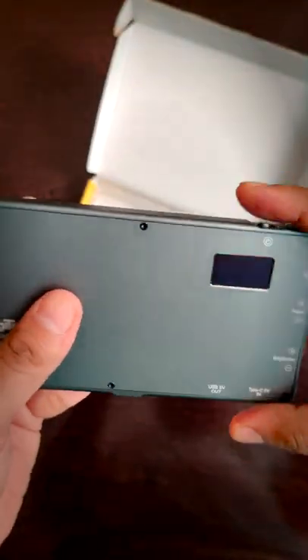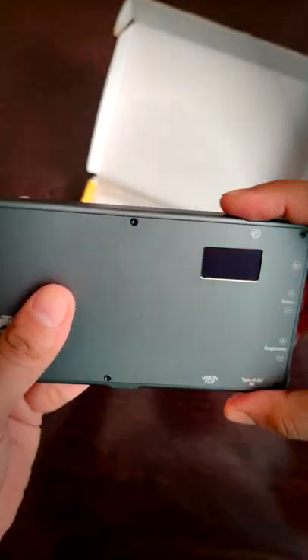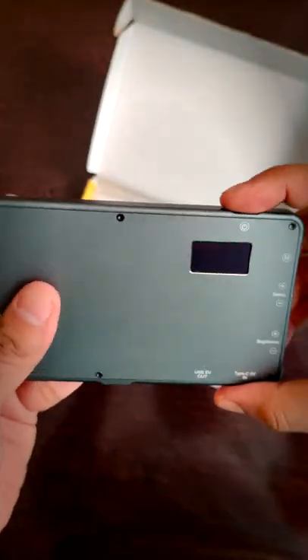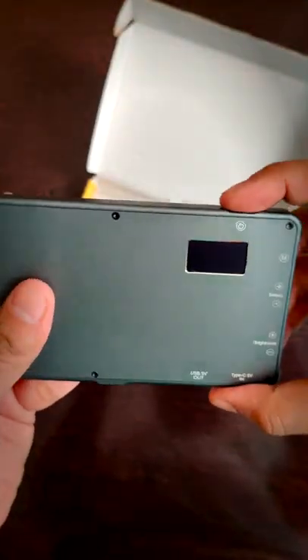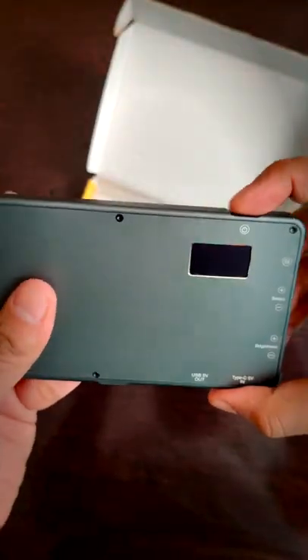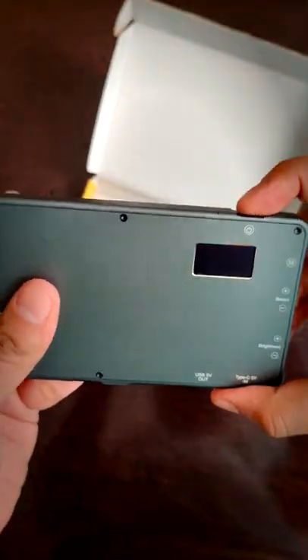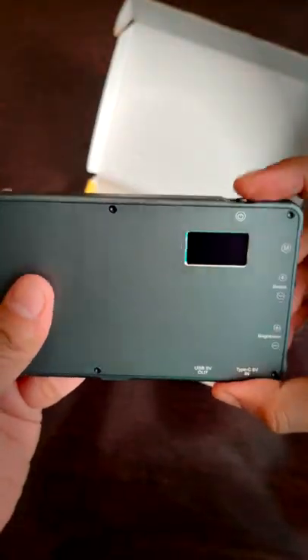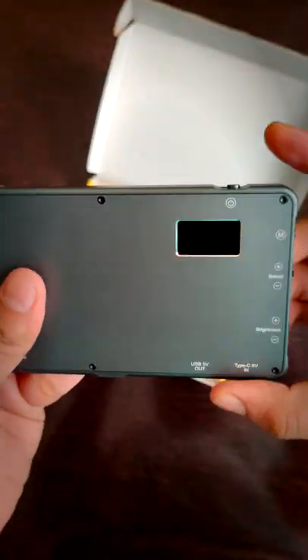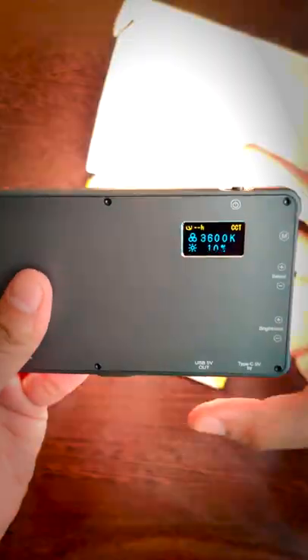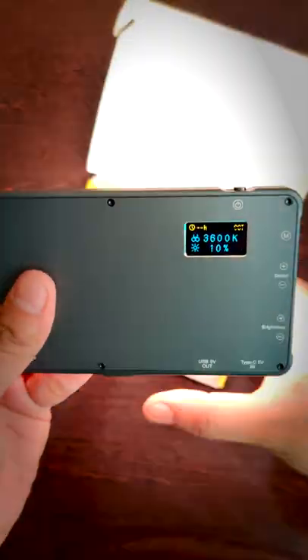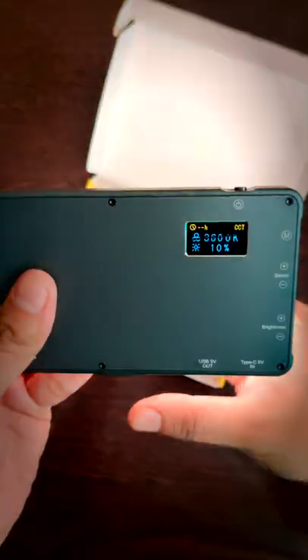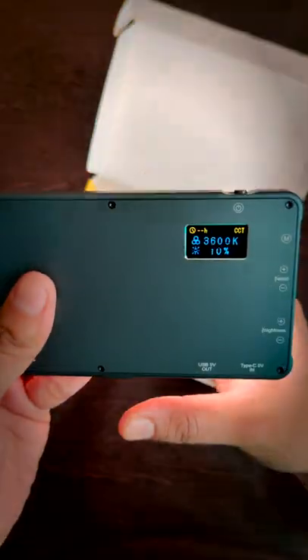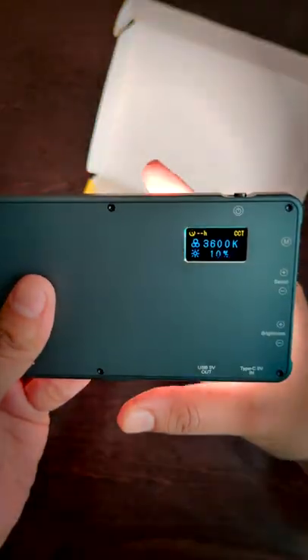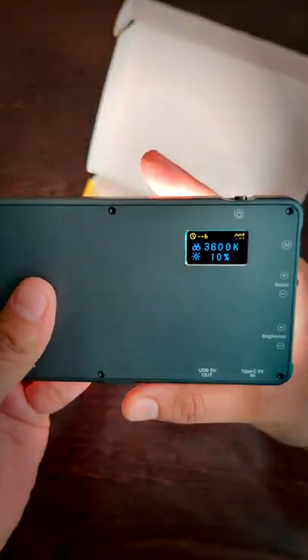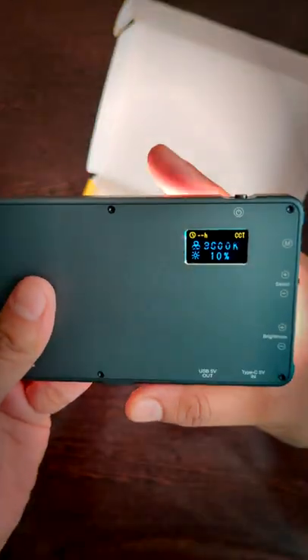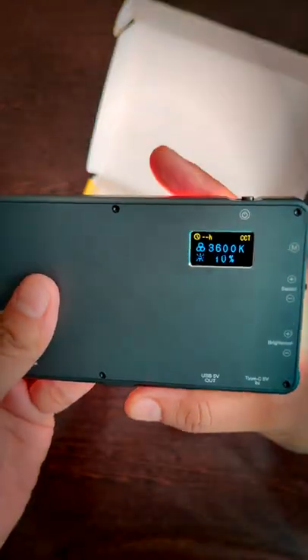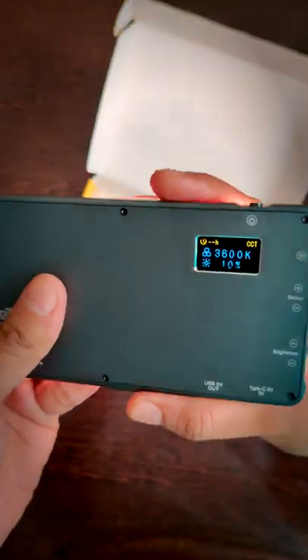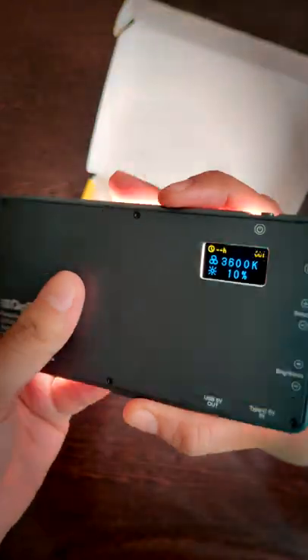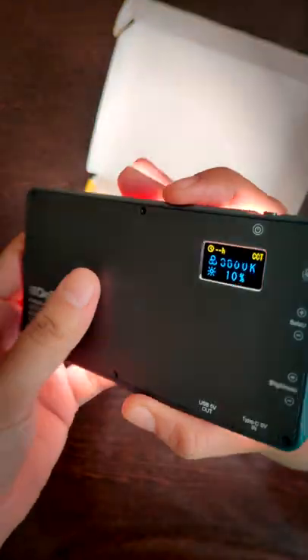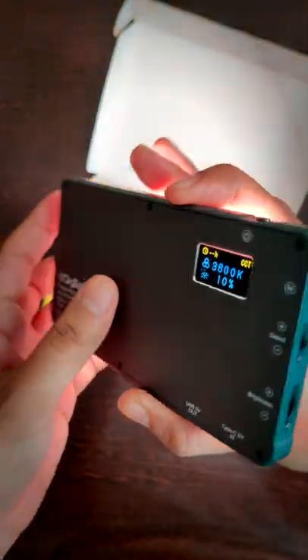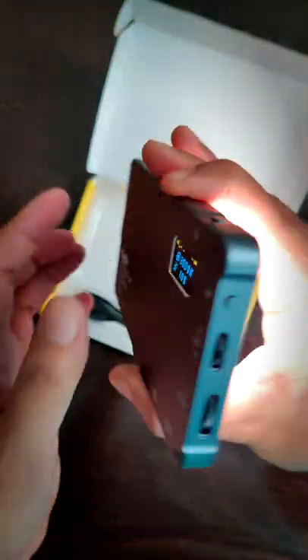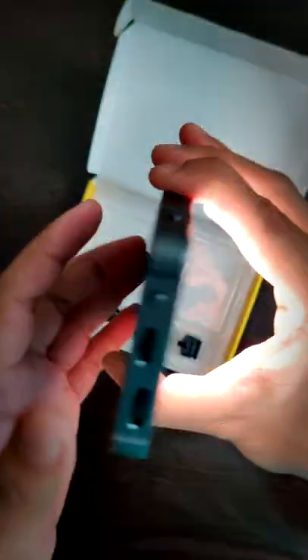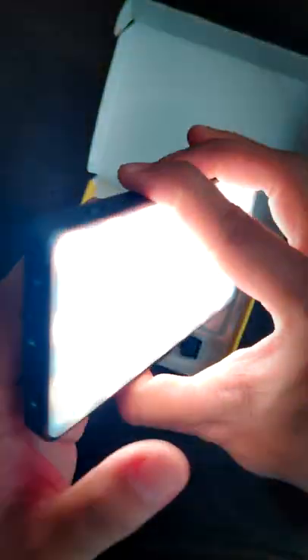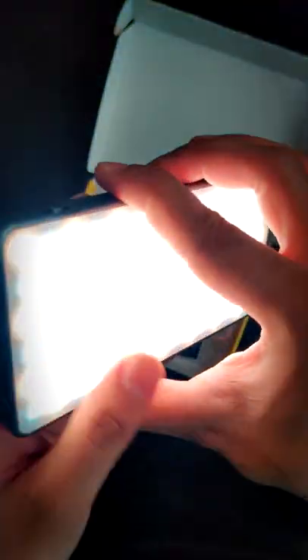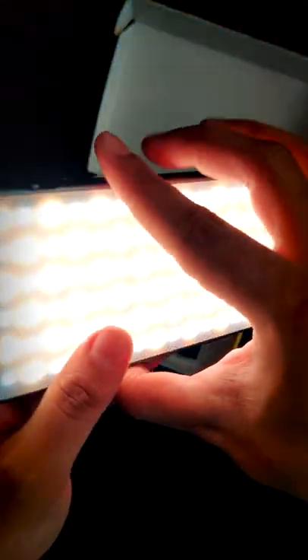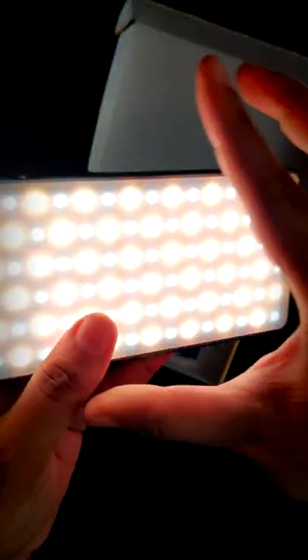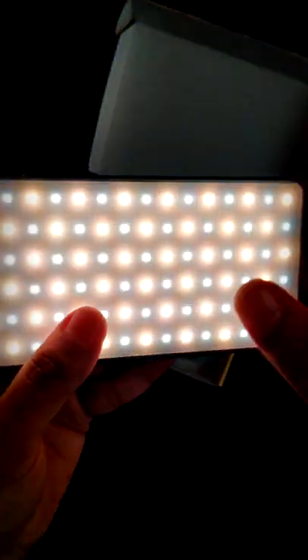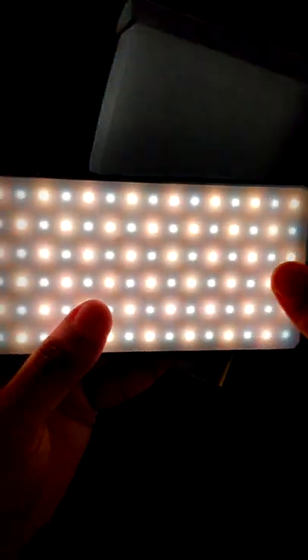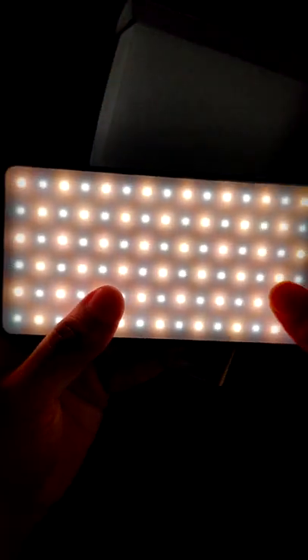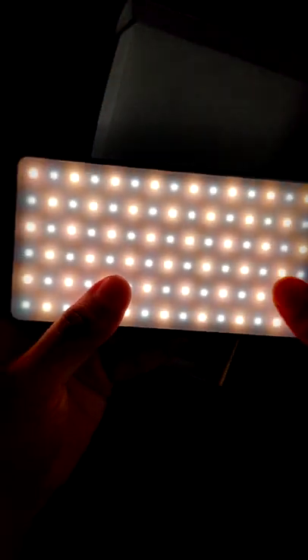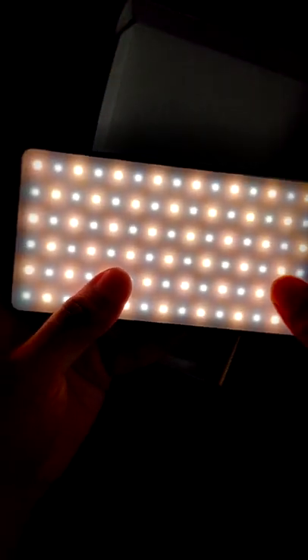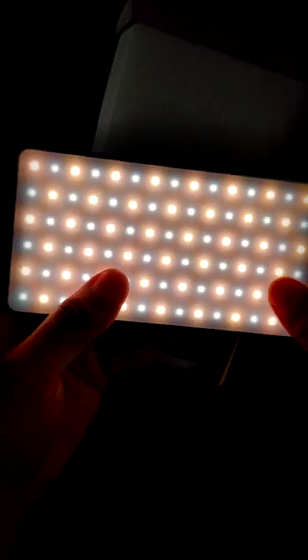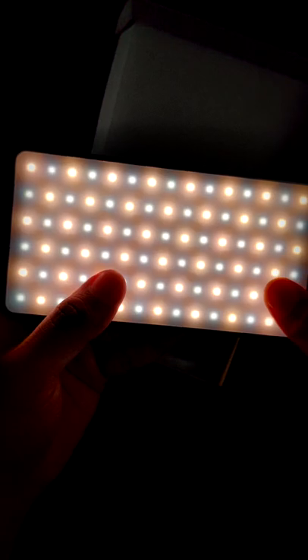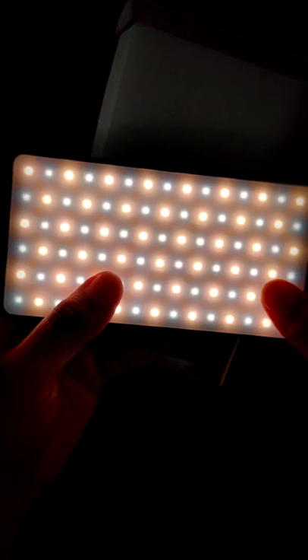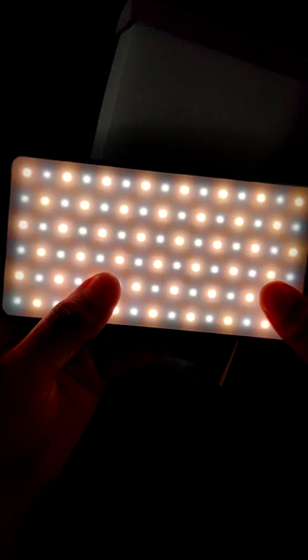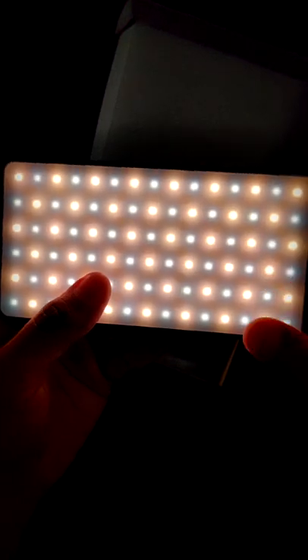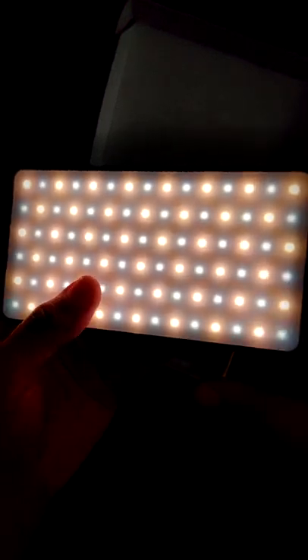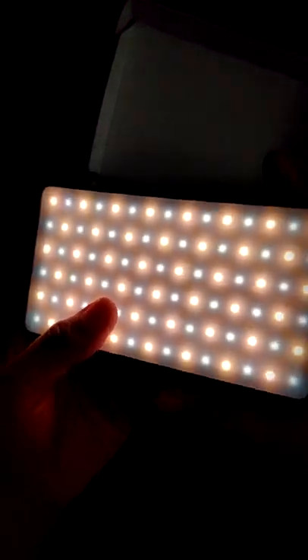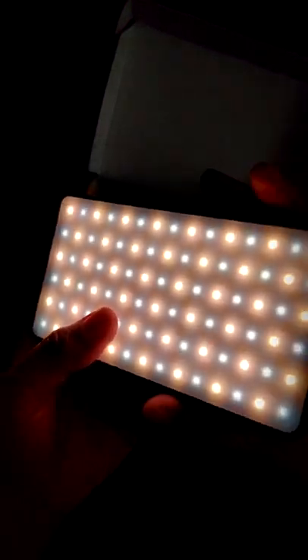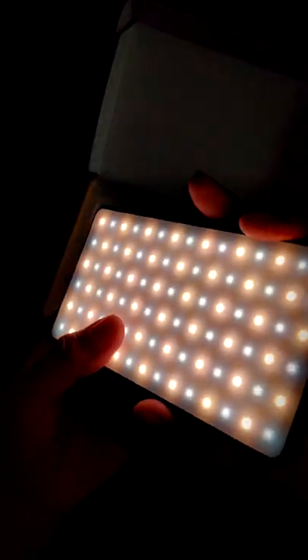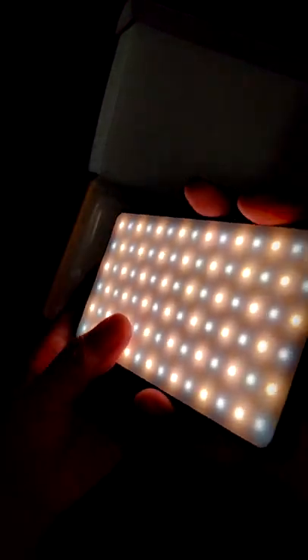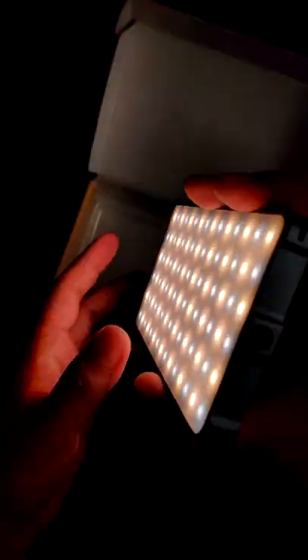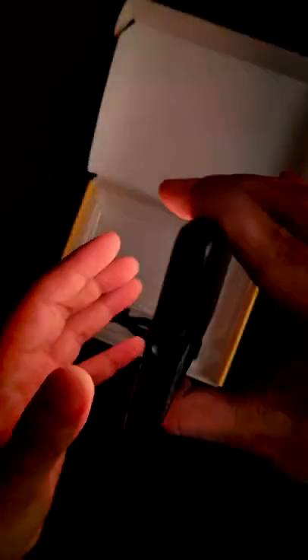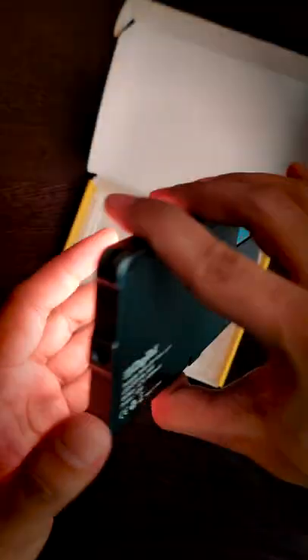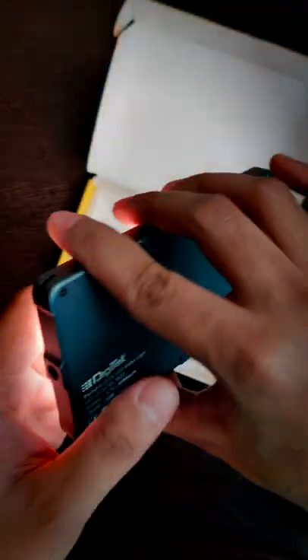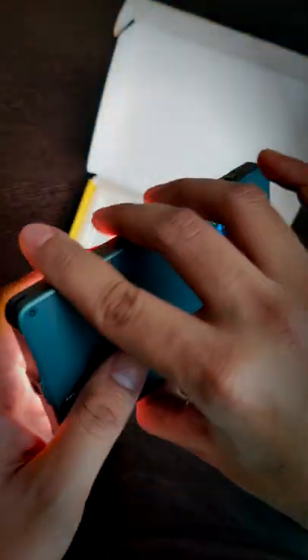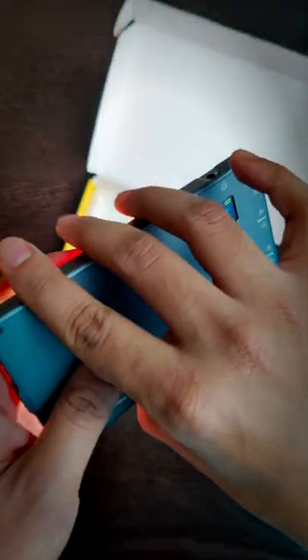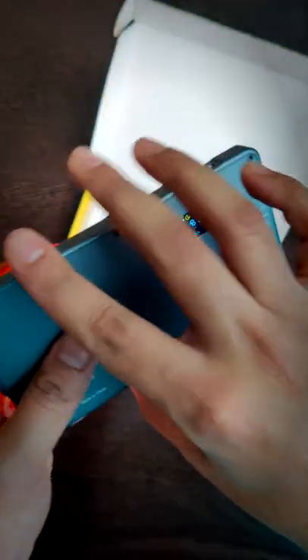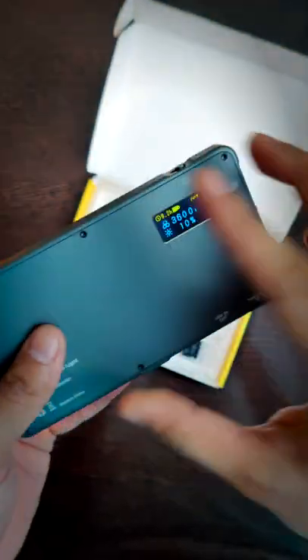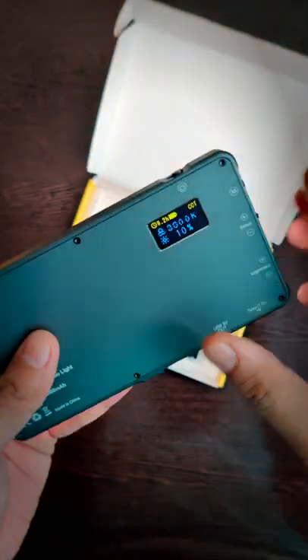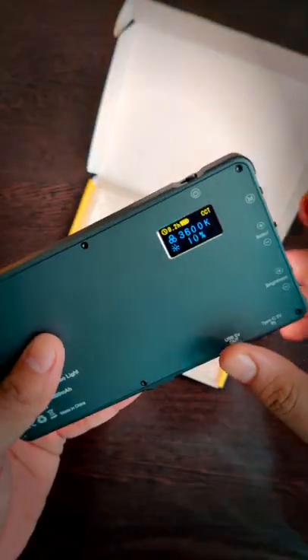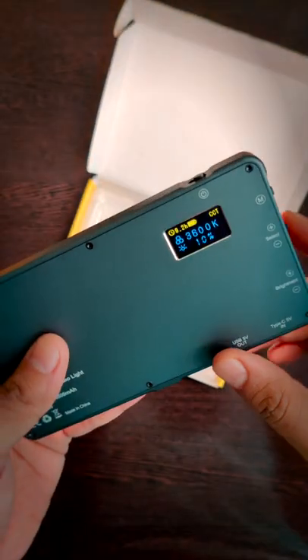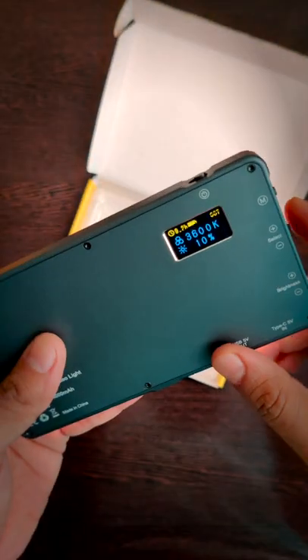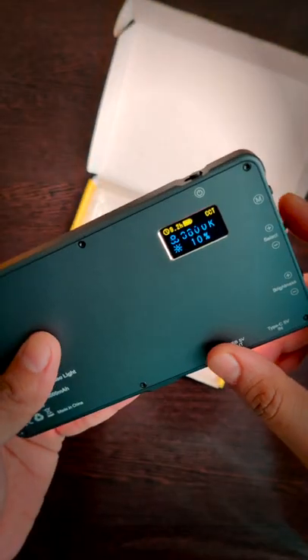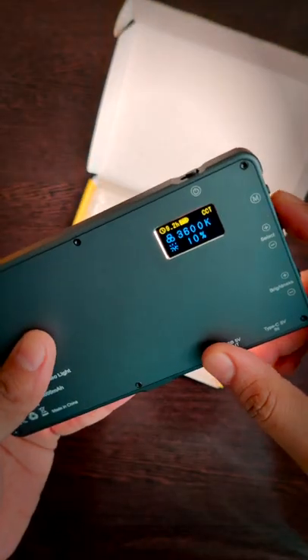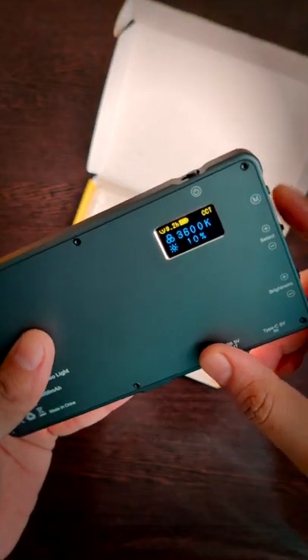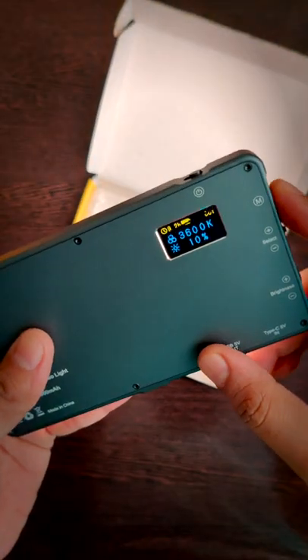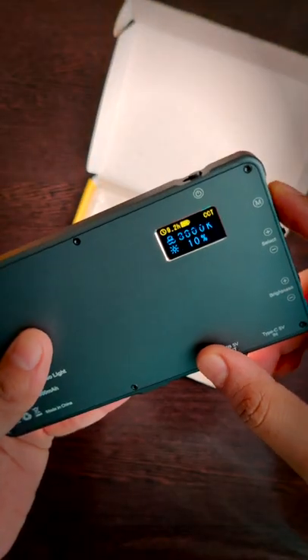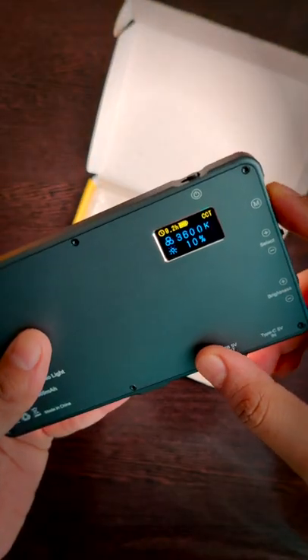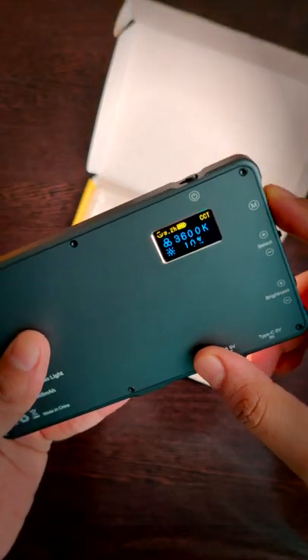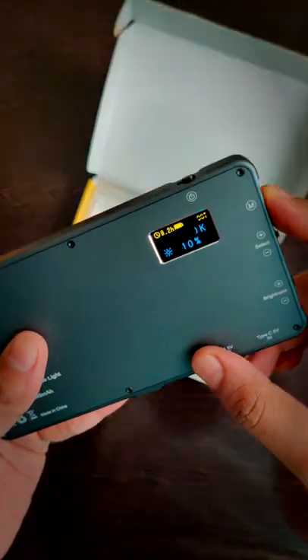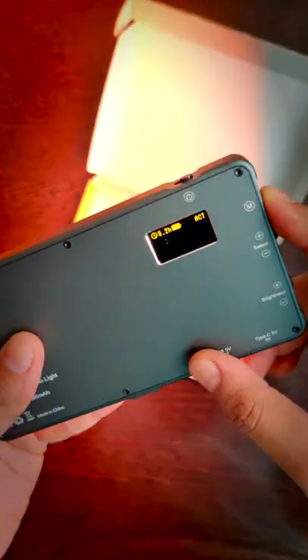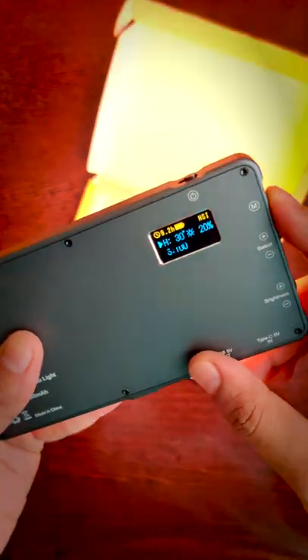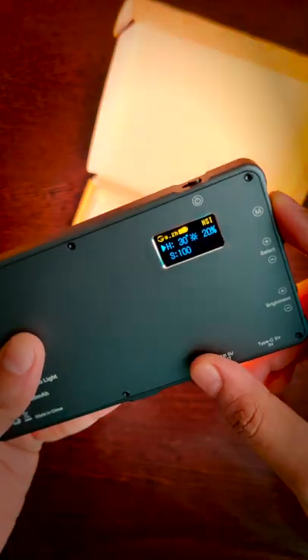Let's turn it on. You get CCT and RGB mode in this light, and there are 21 built-in effects to choose from.